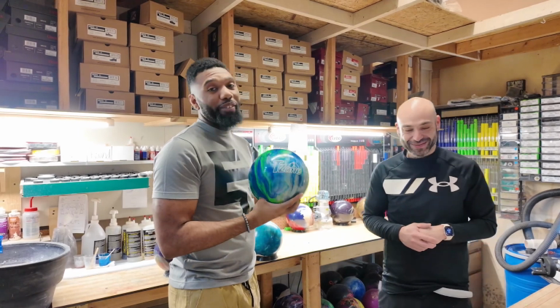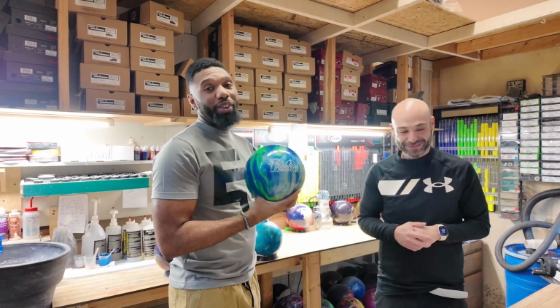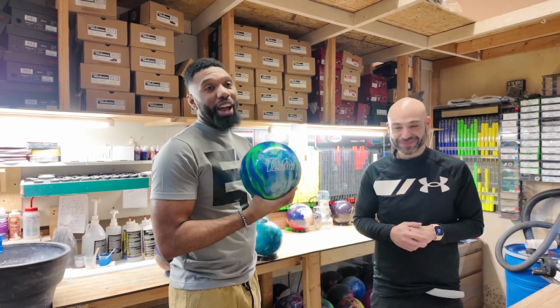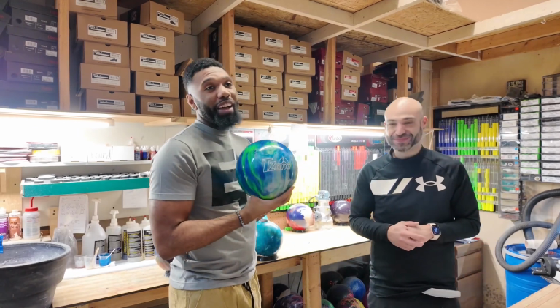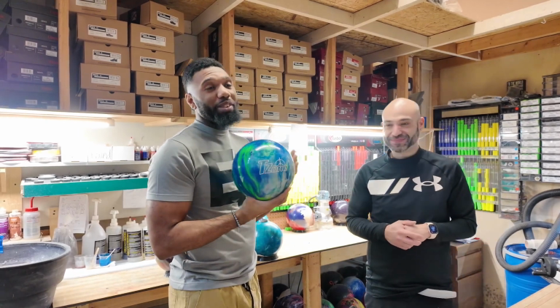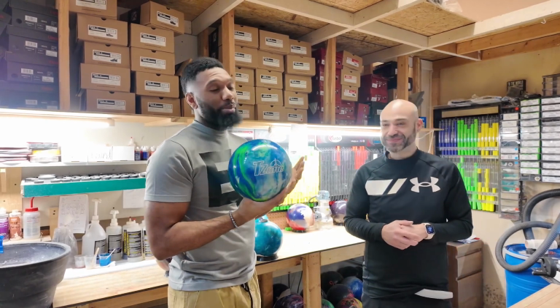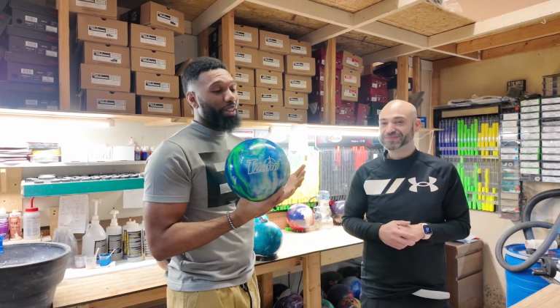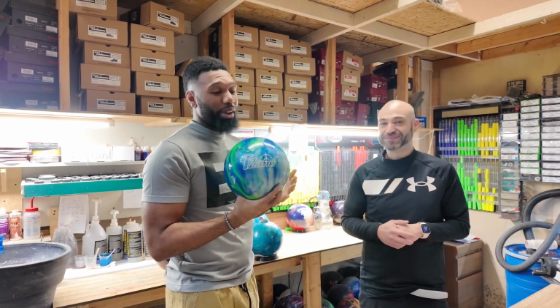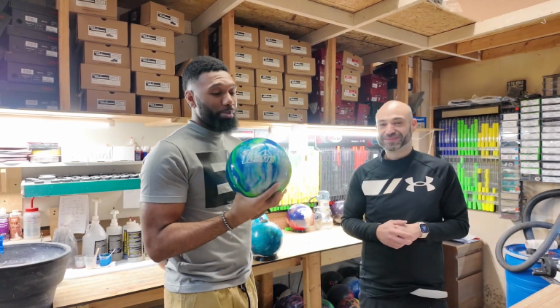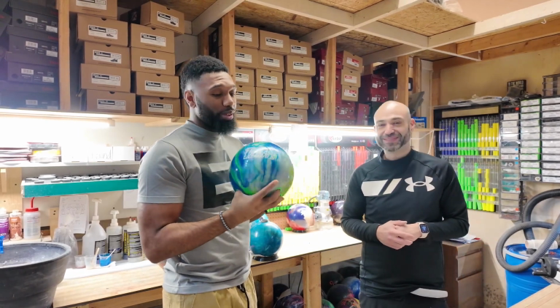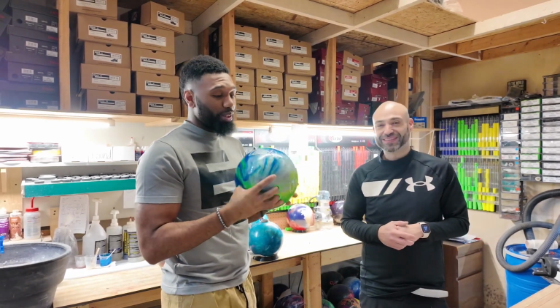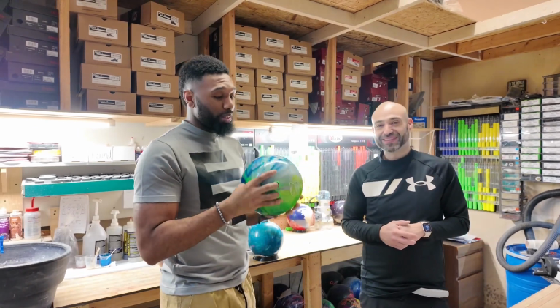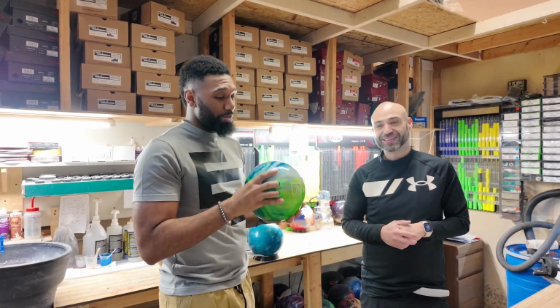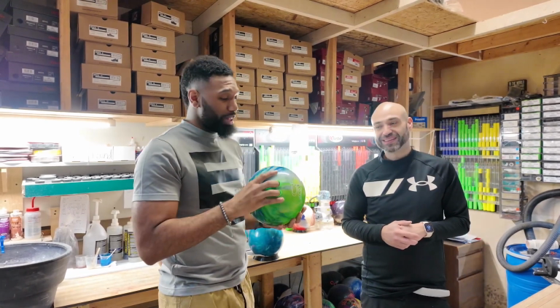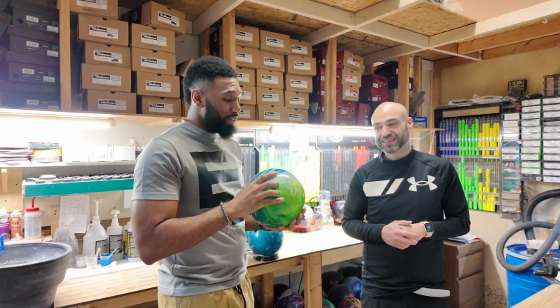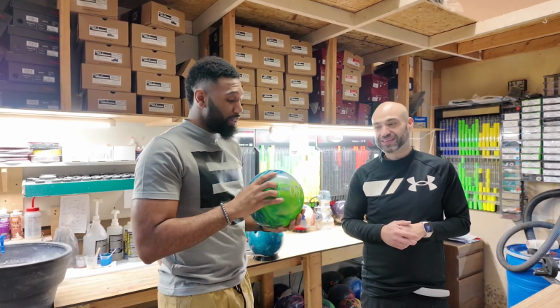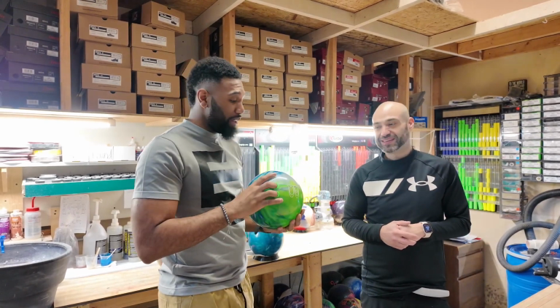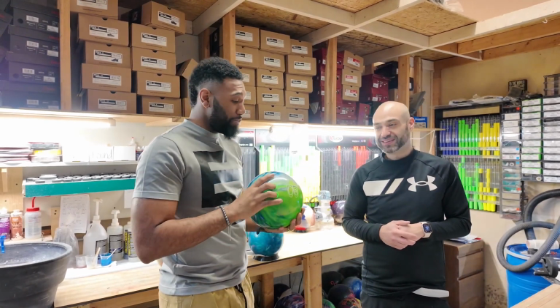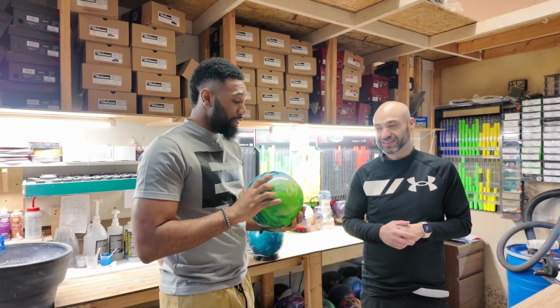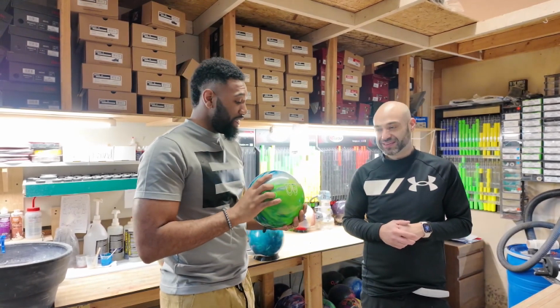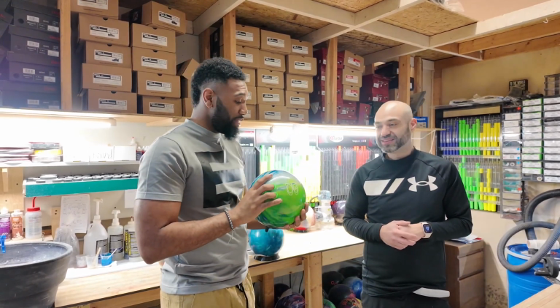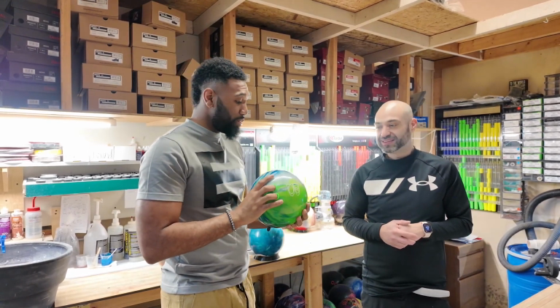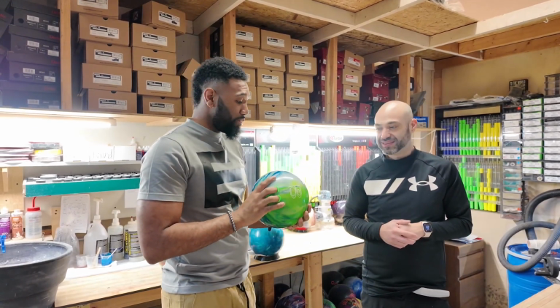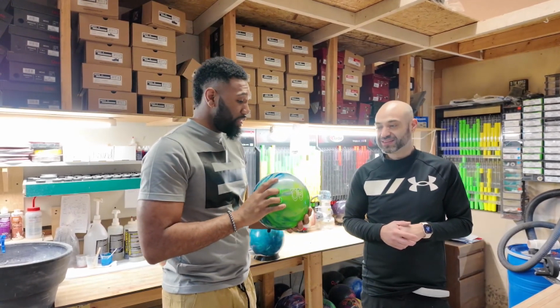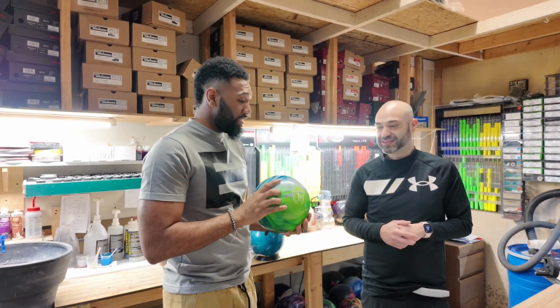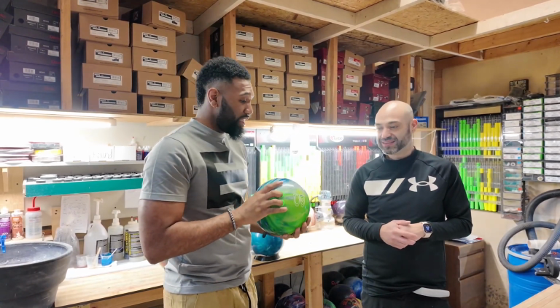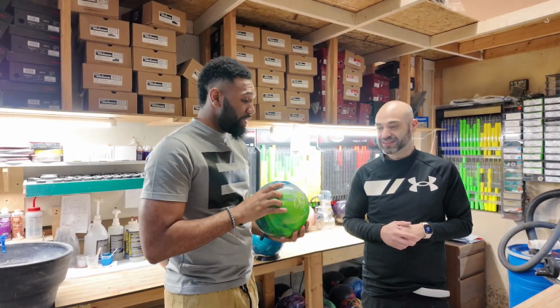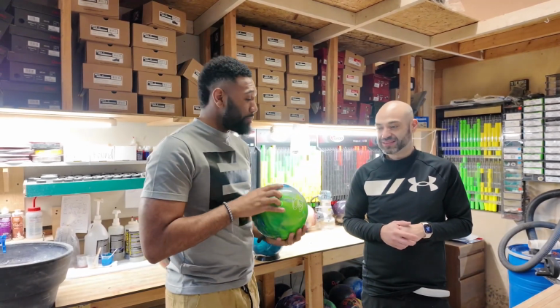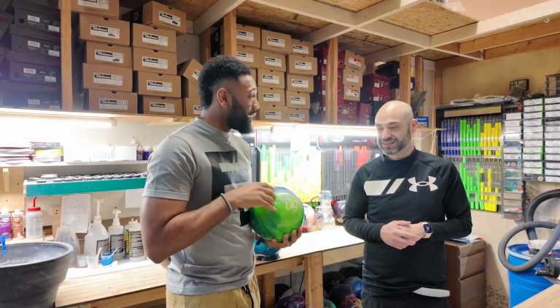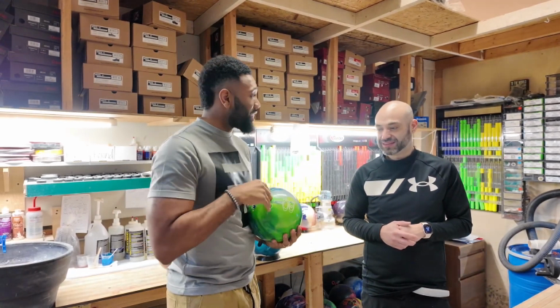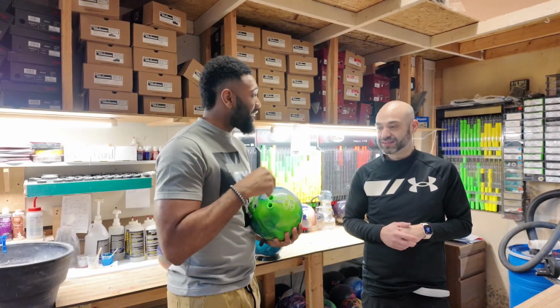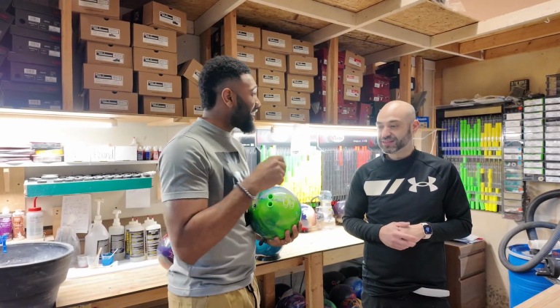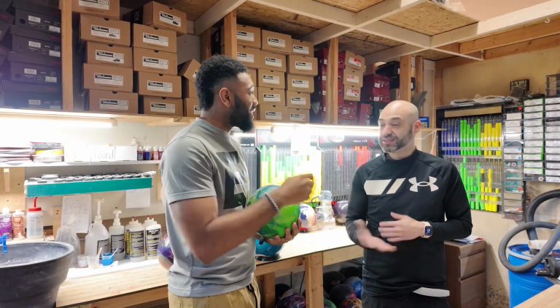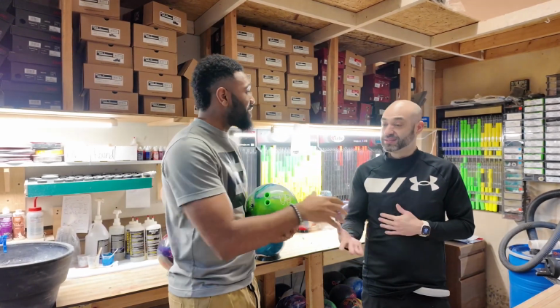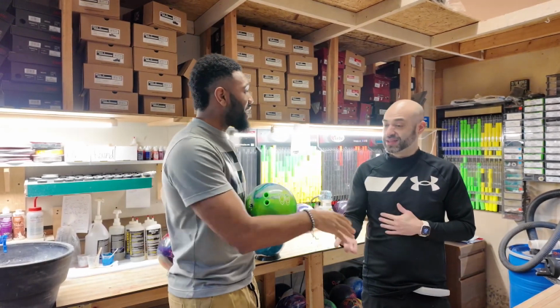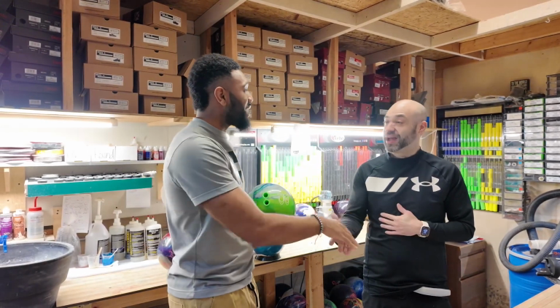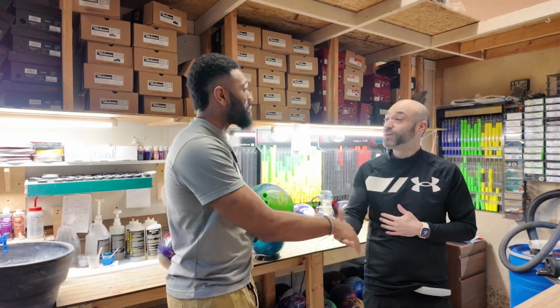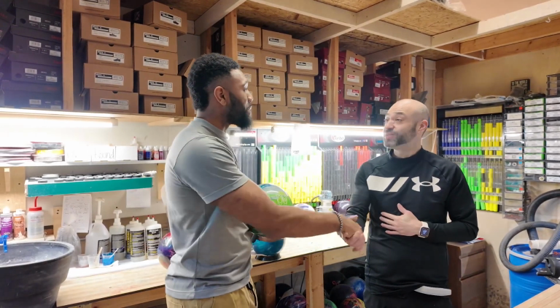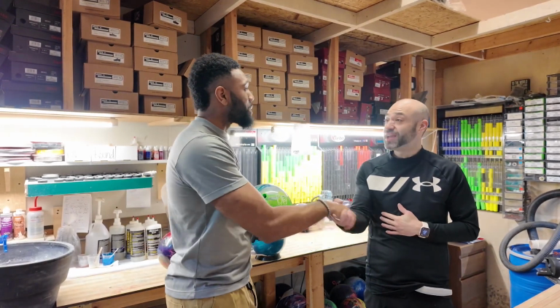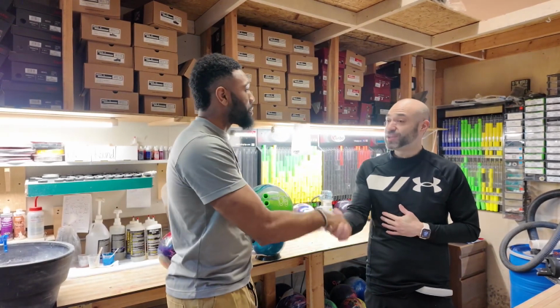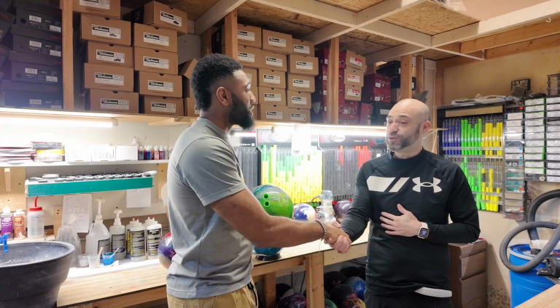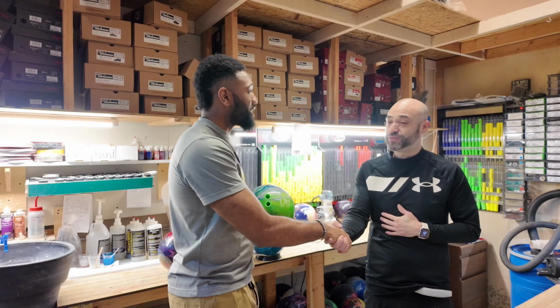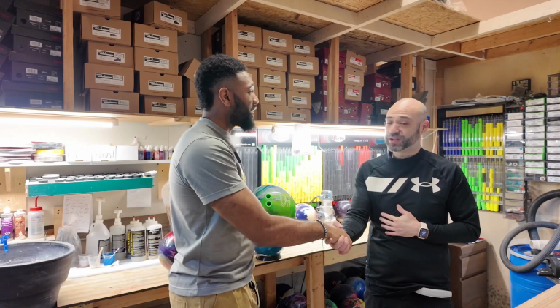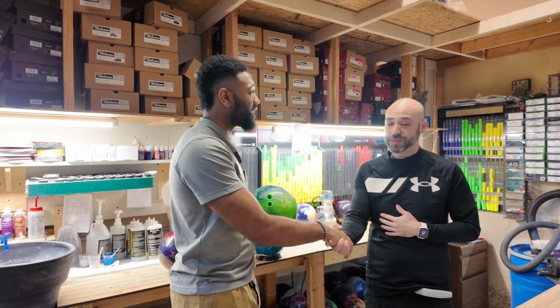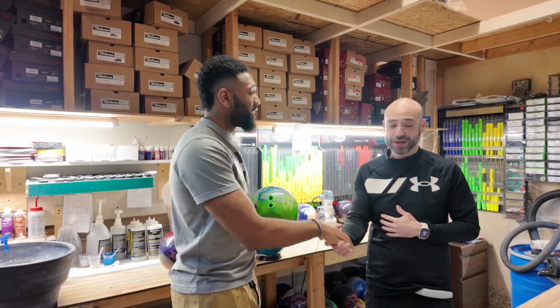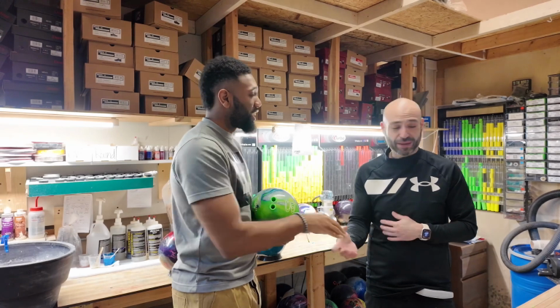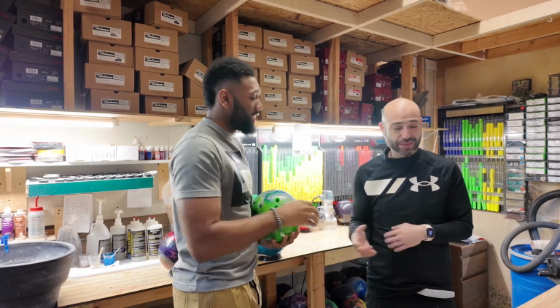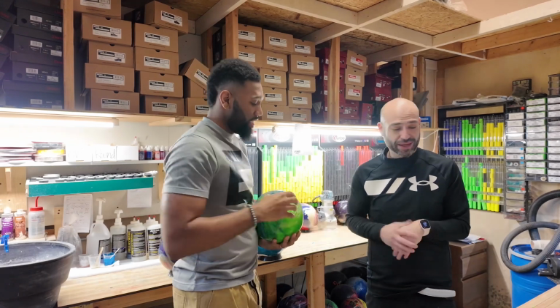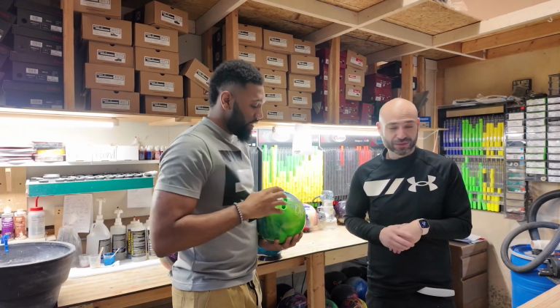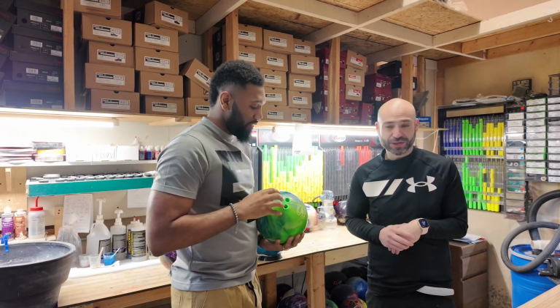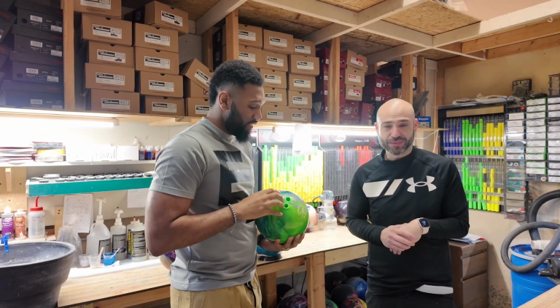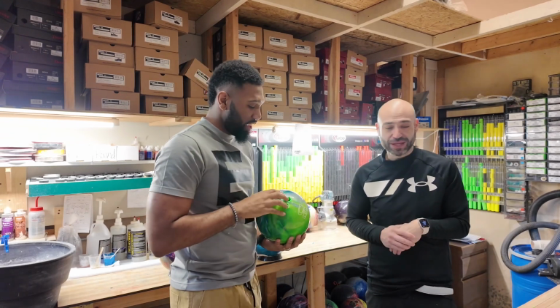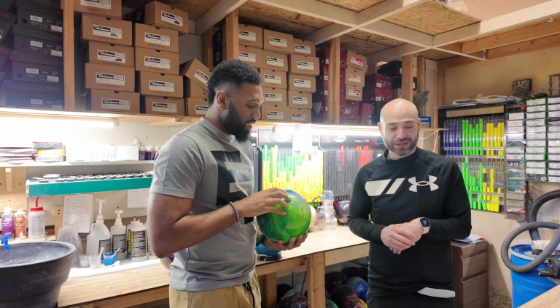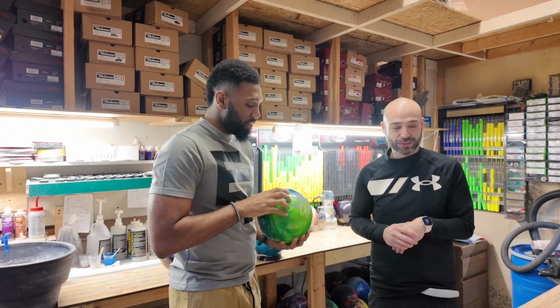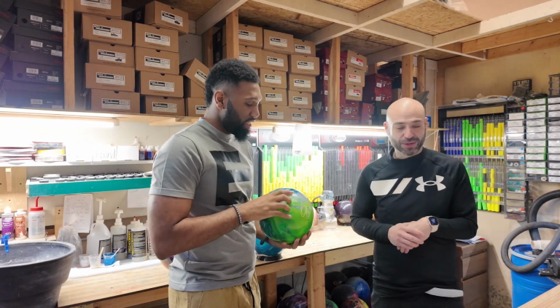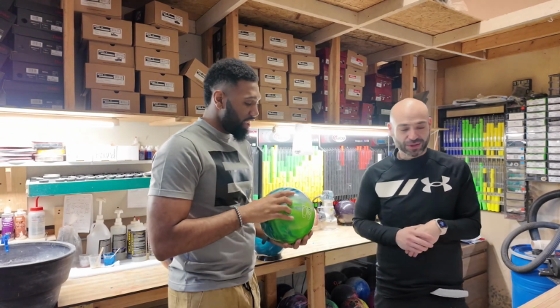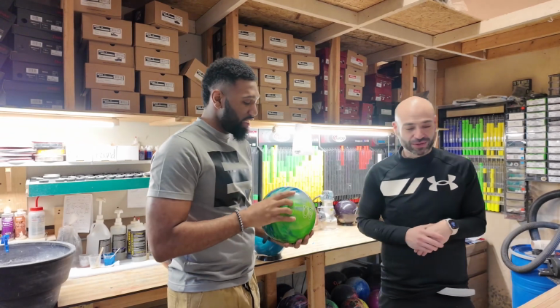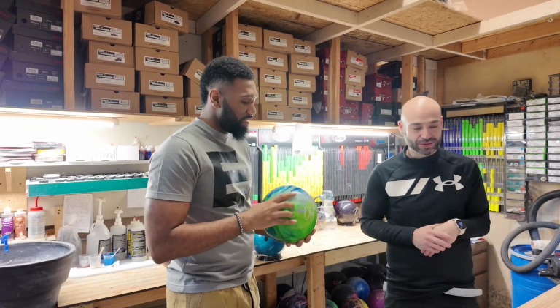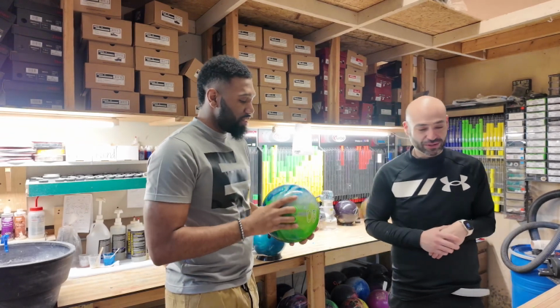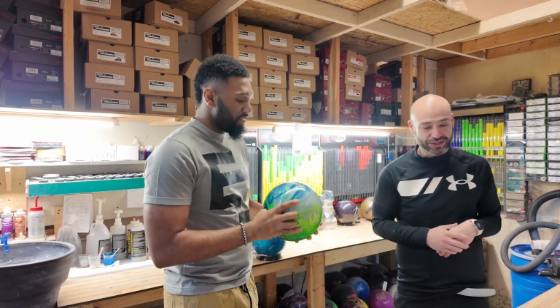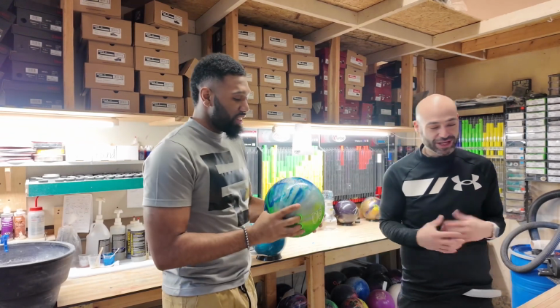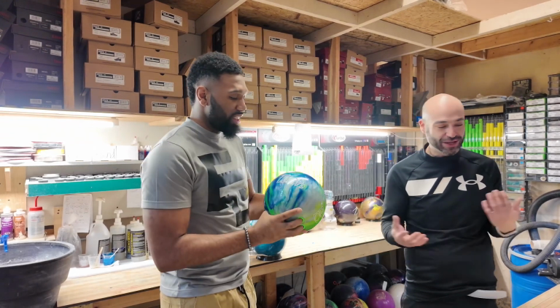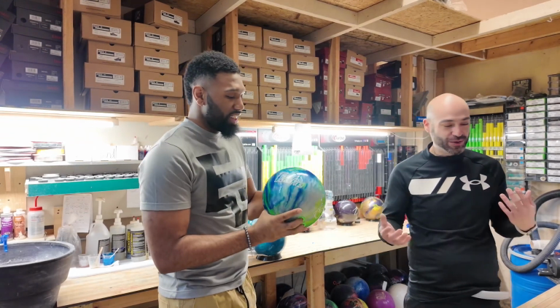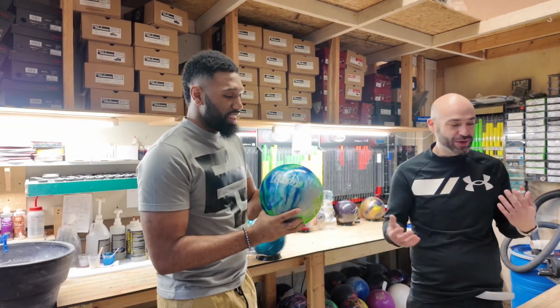We're gonna have some other episodes doing this, but this was really good, man. Thank you. Thank you for coming up — it was good to meet you. Thank you. I'll be seeing you.